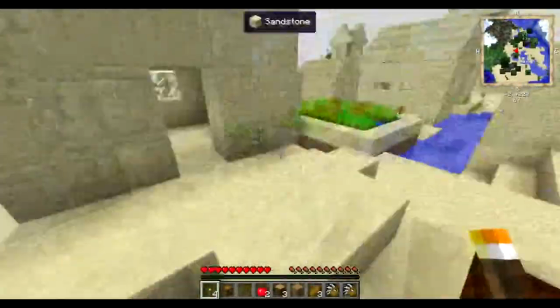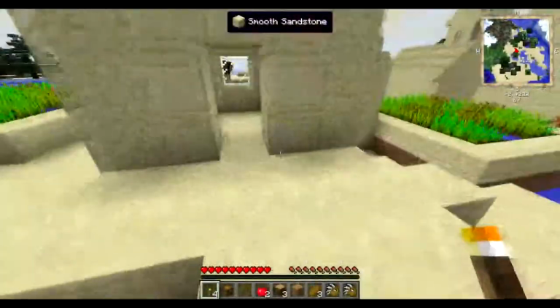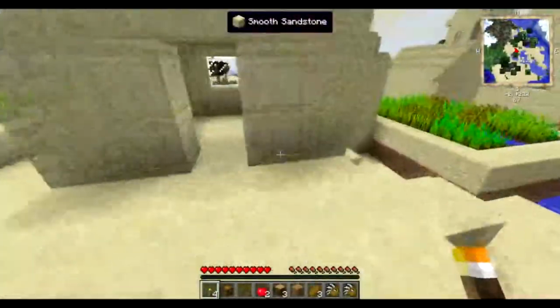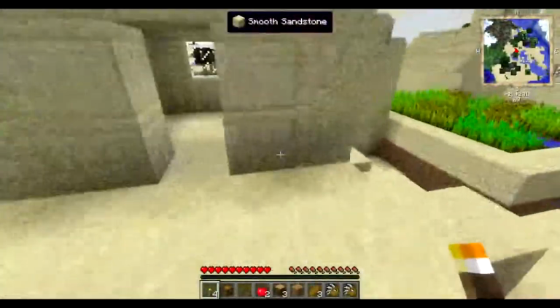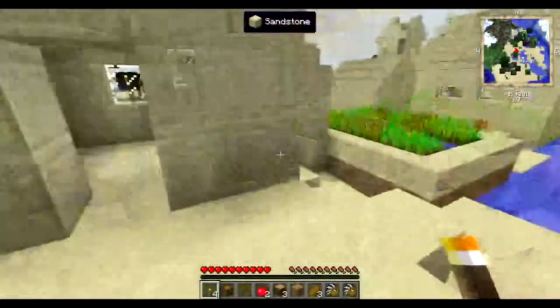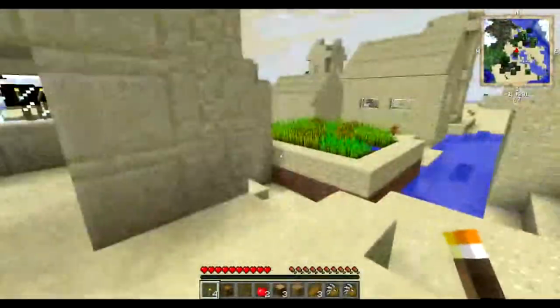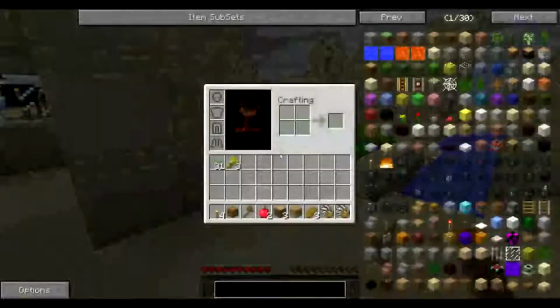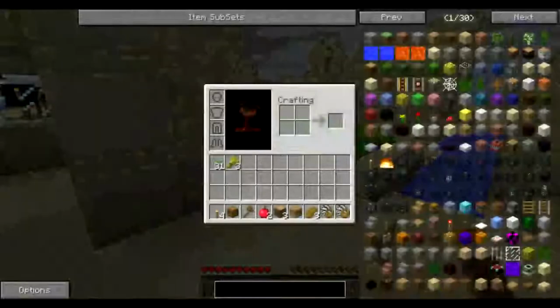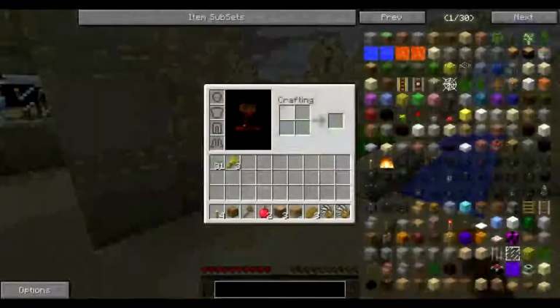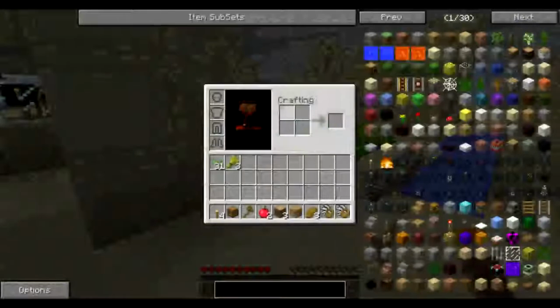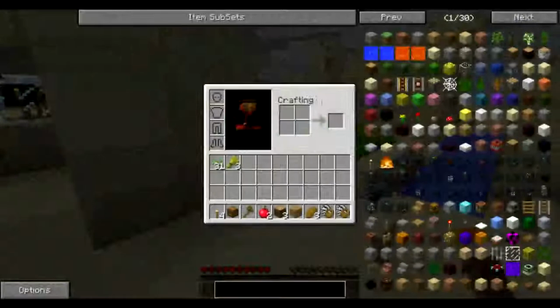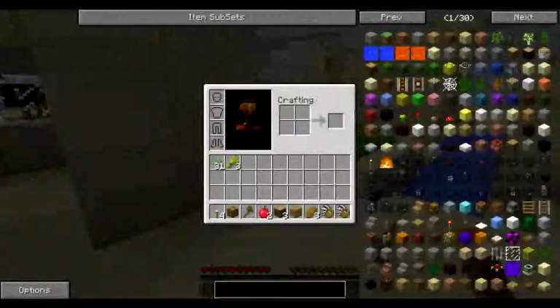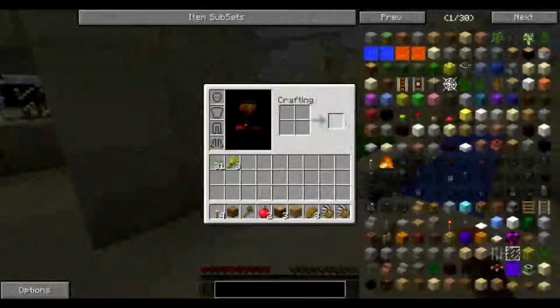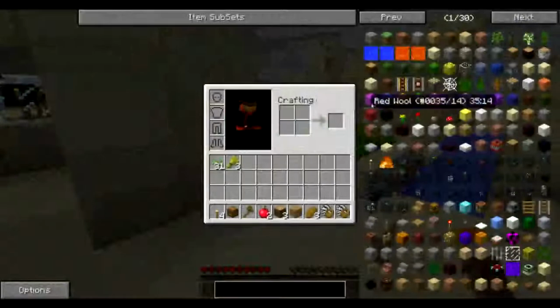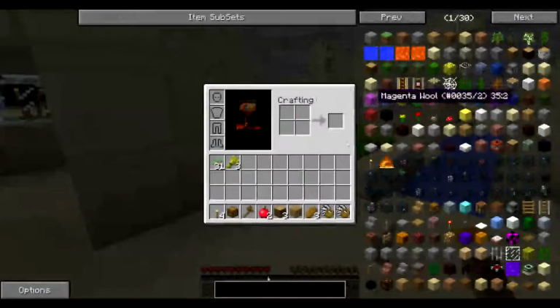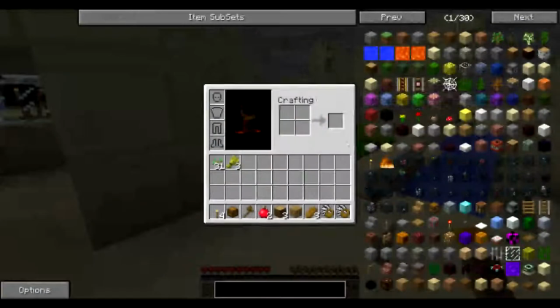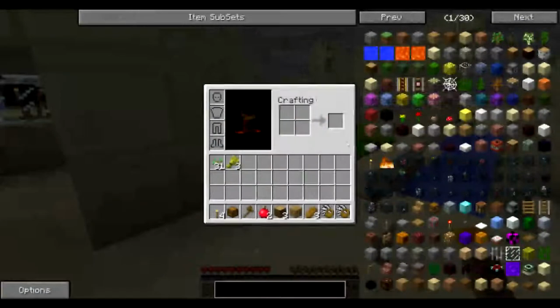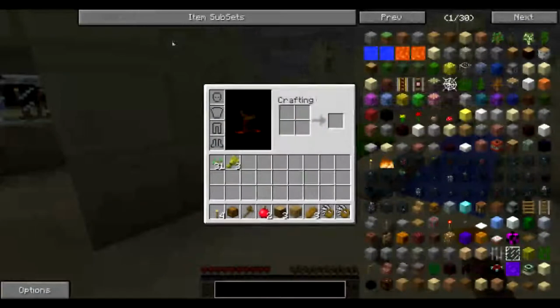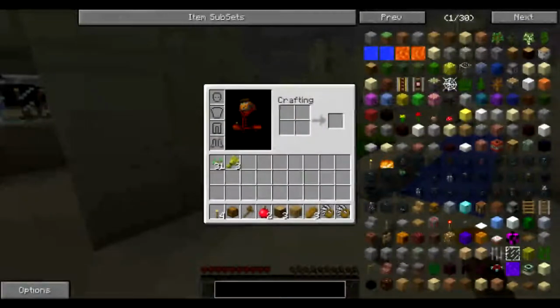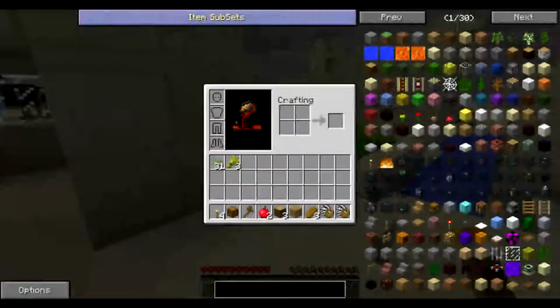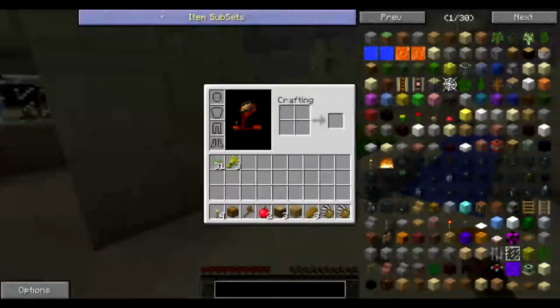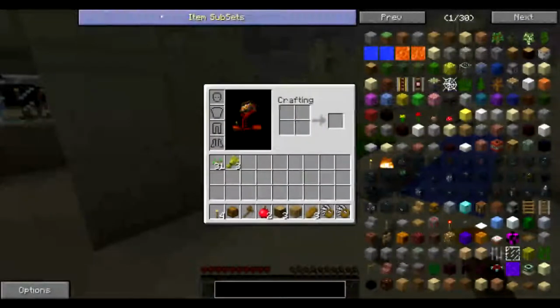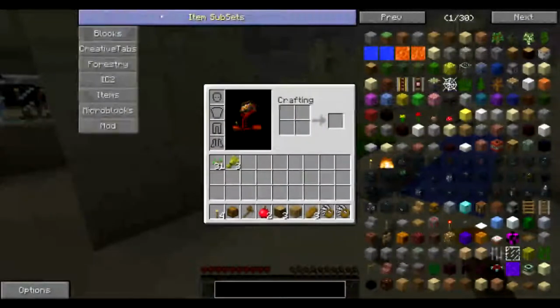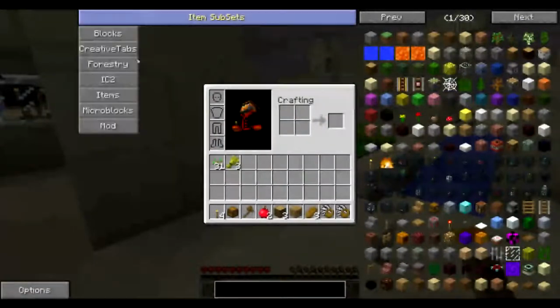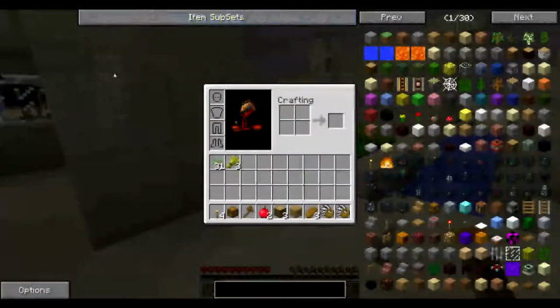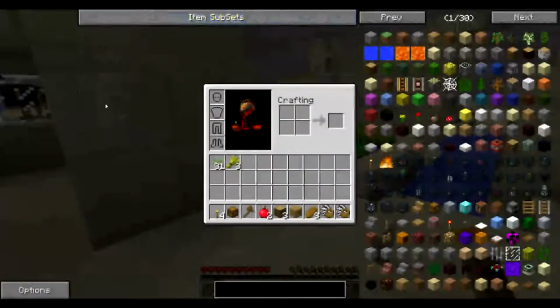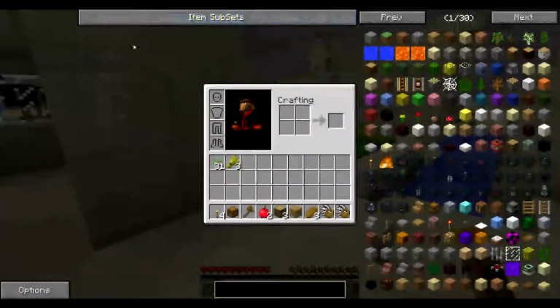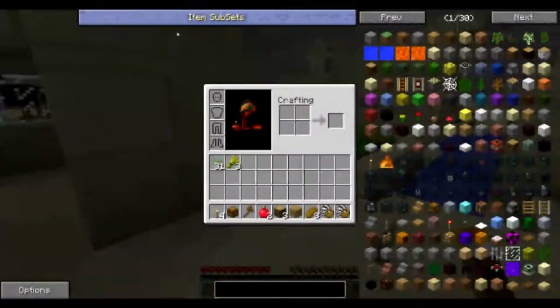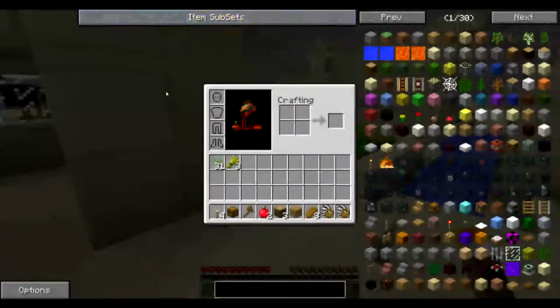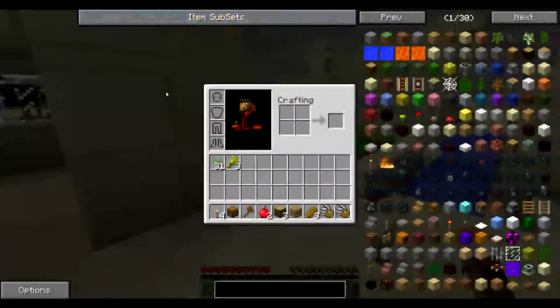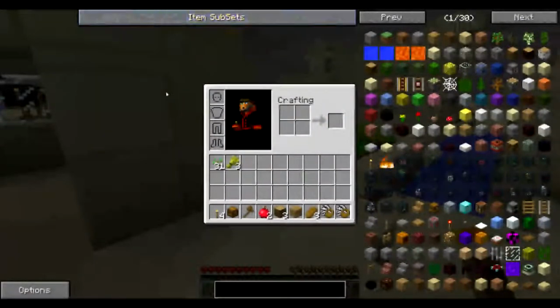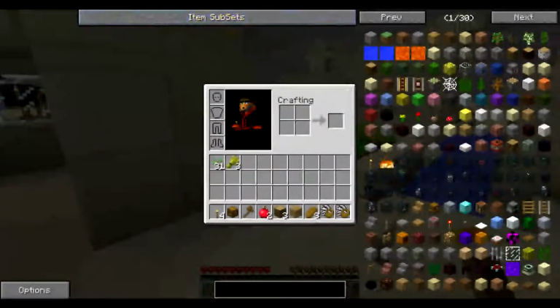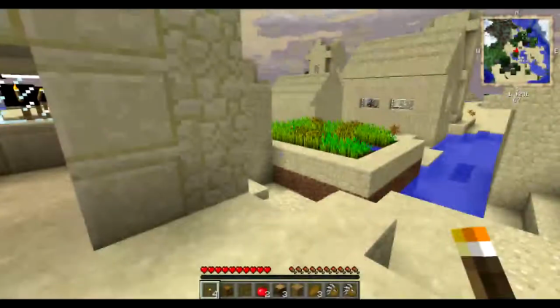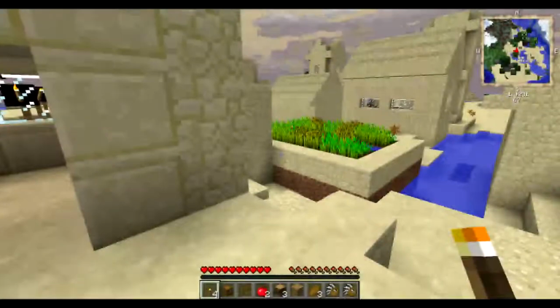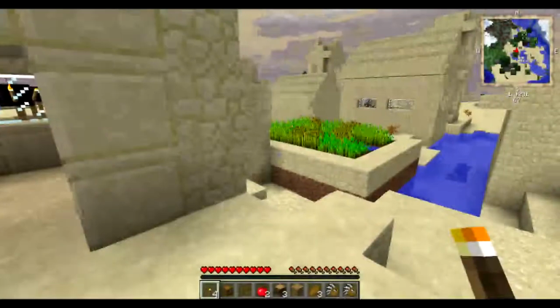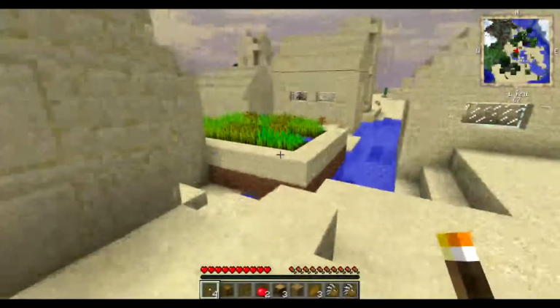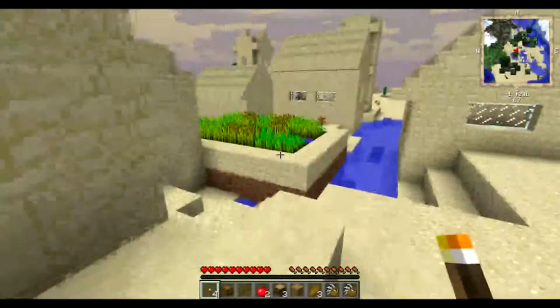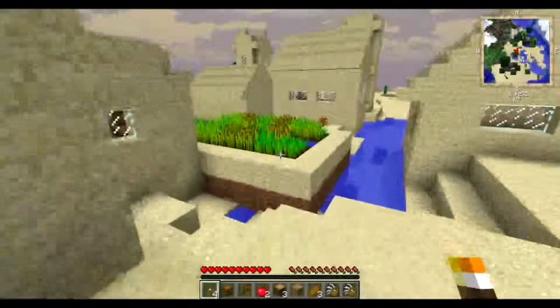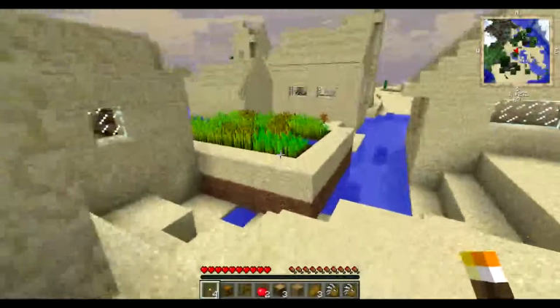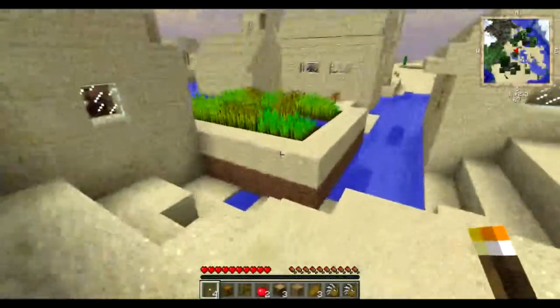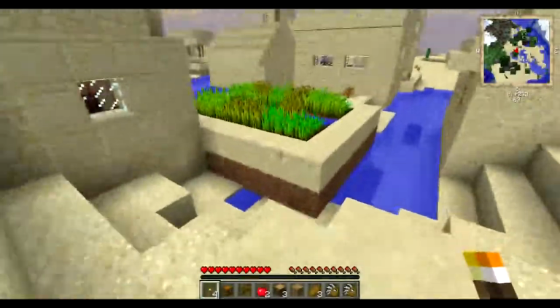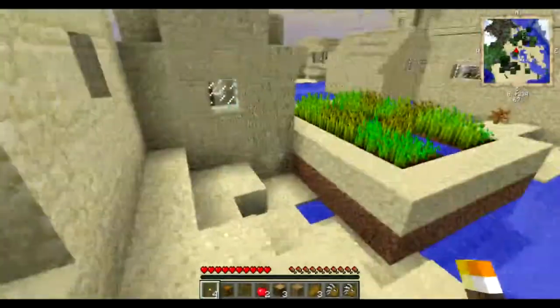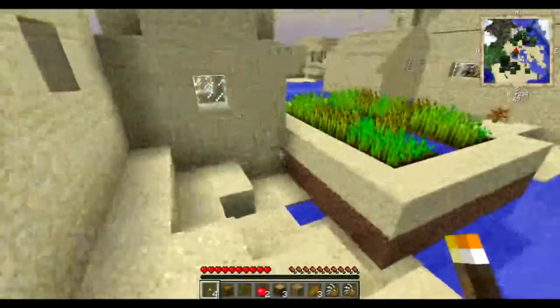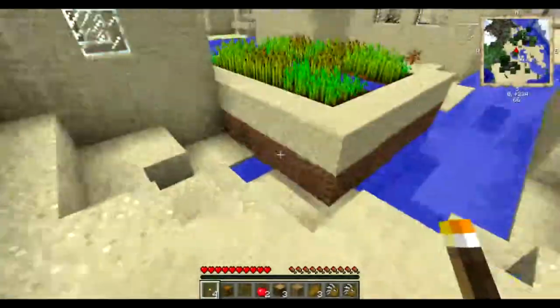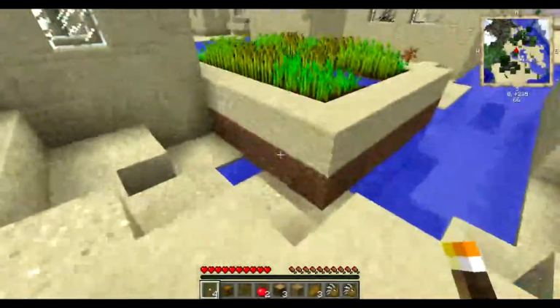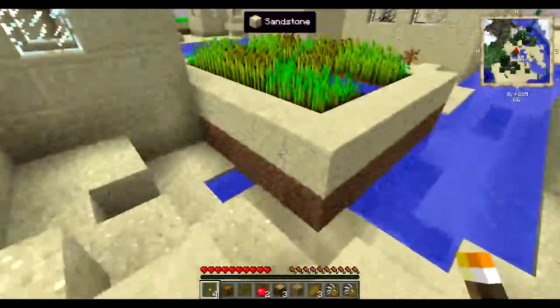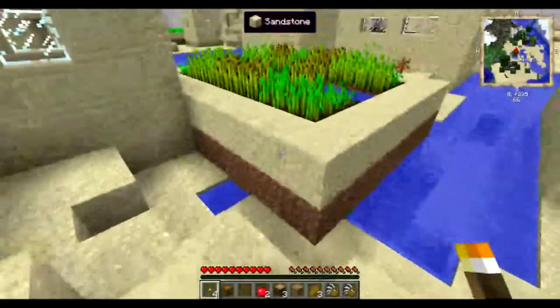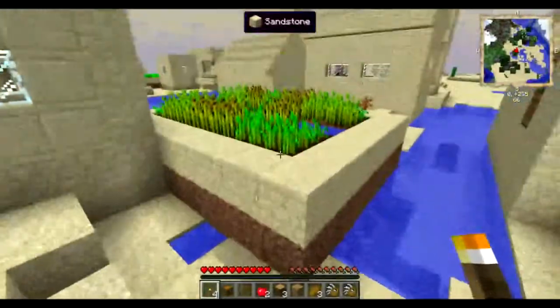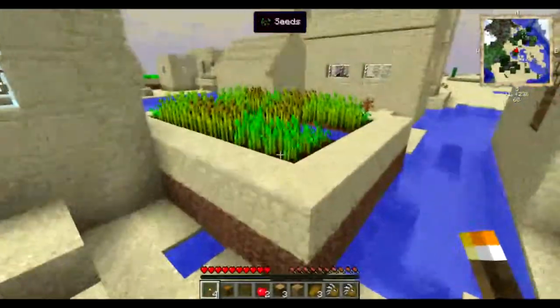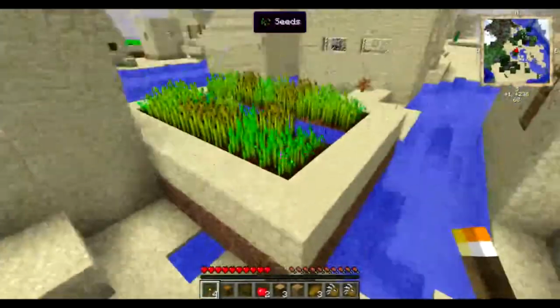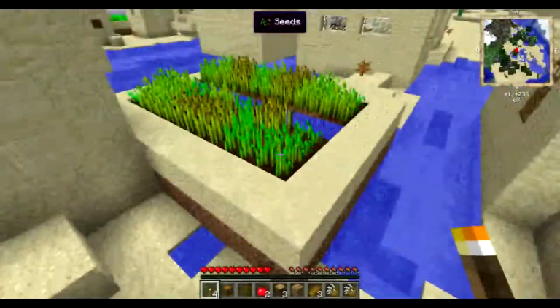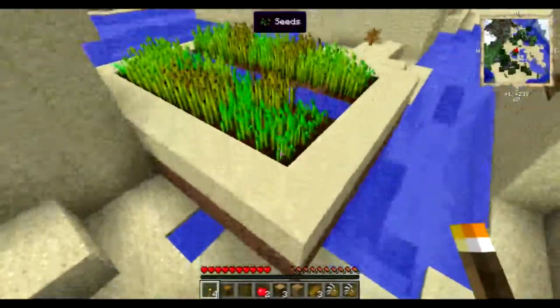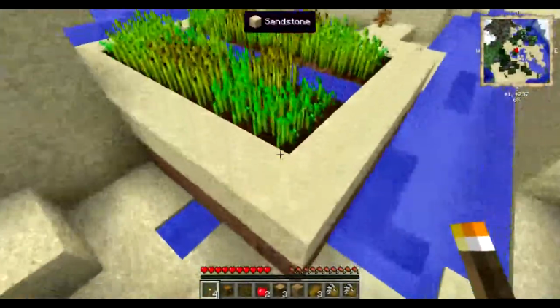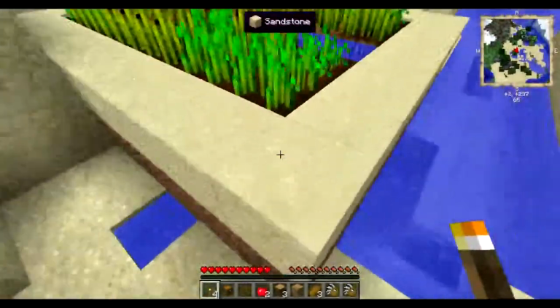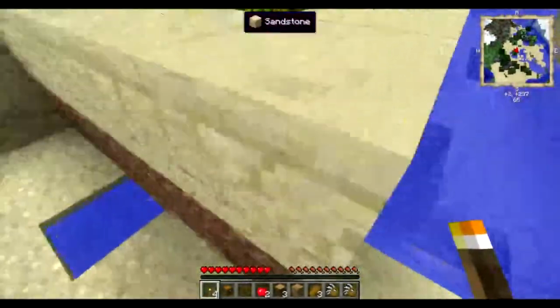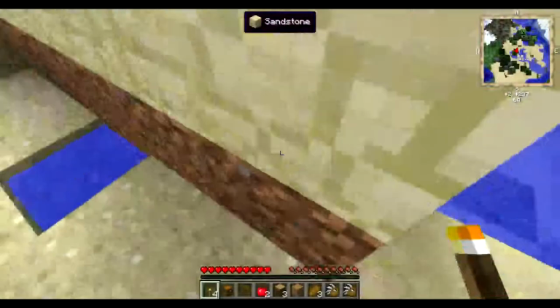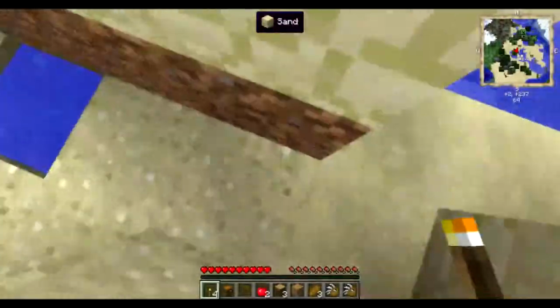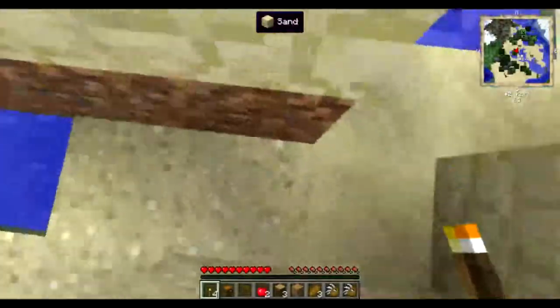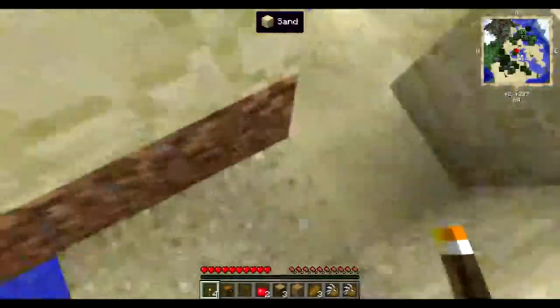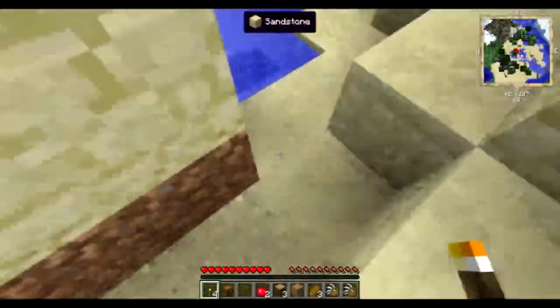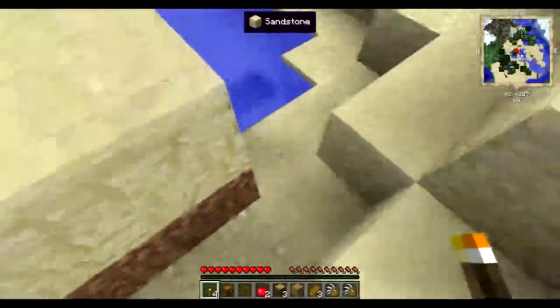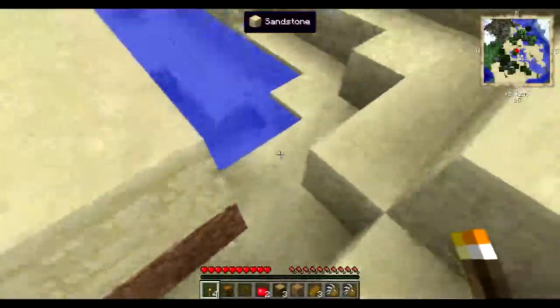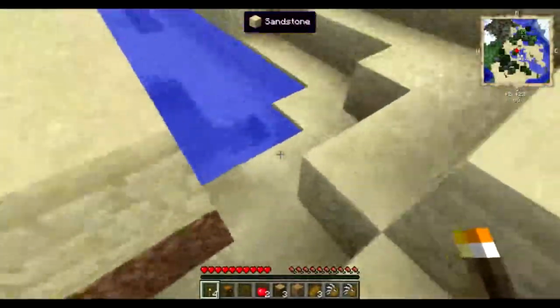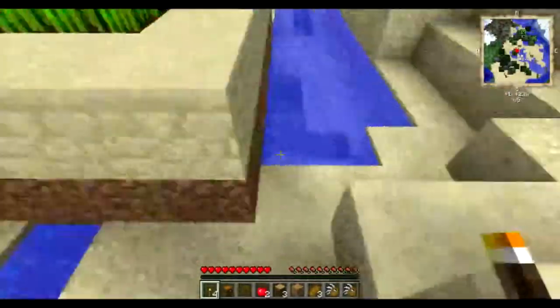I decided to go with a different food pack — the More Foods Plus mod. It adds a bunch of food: hot dogs, hamburgers, and I can't even jump right now.